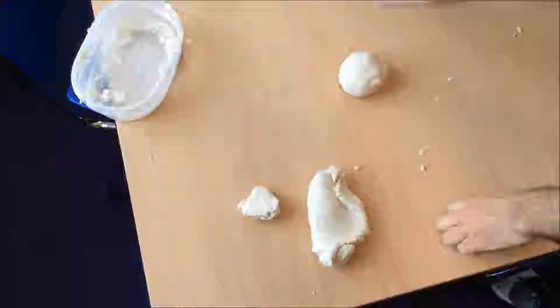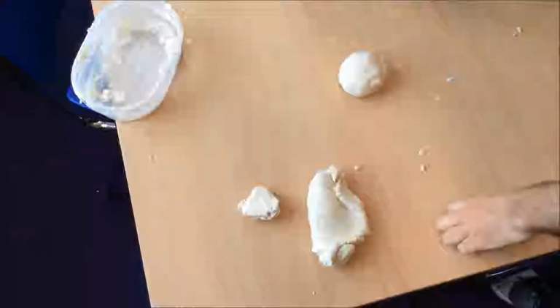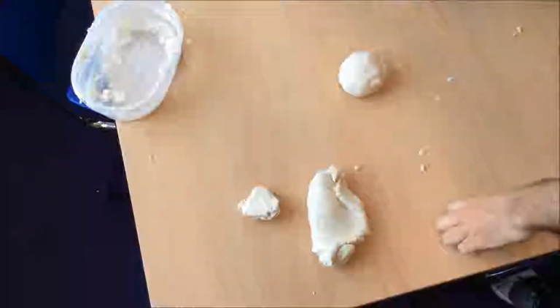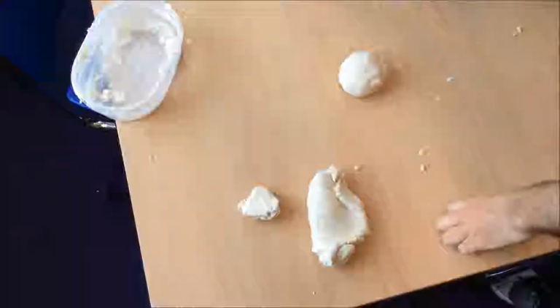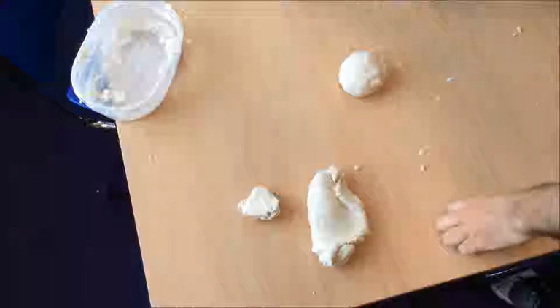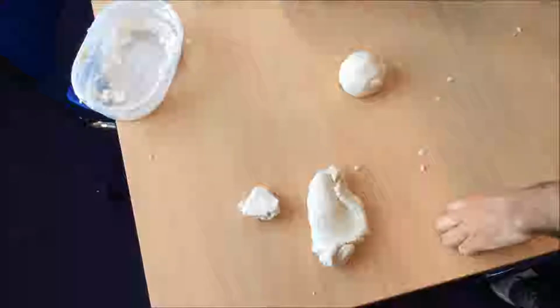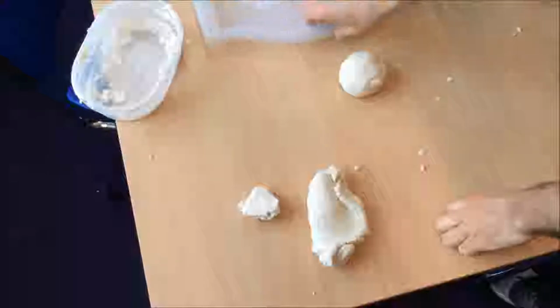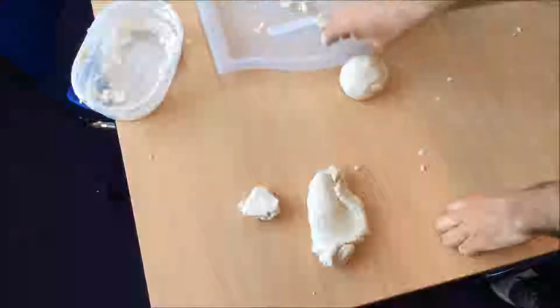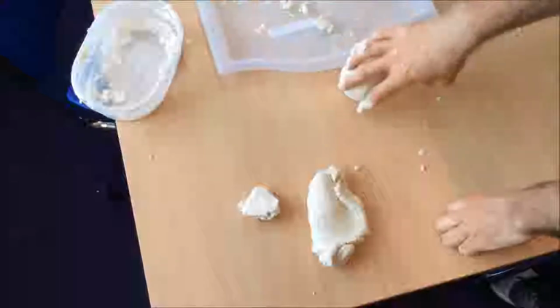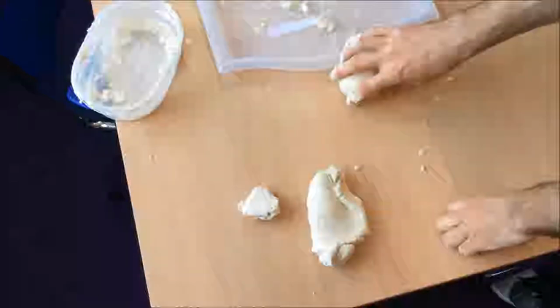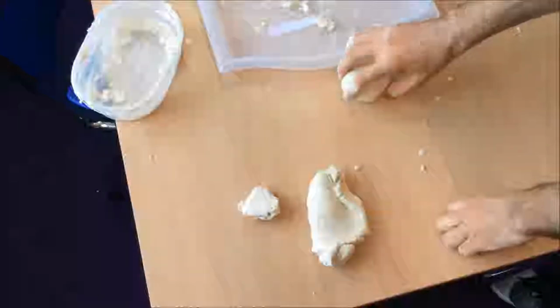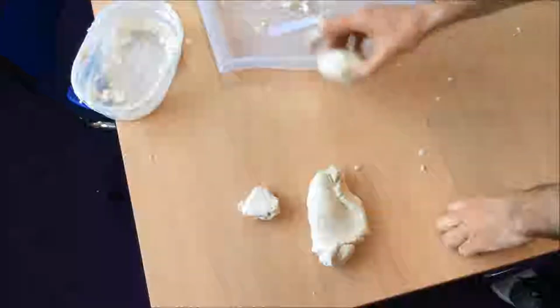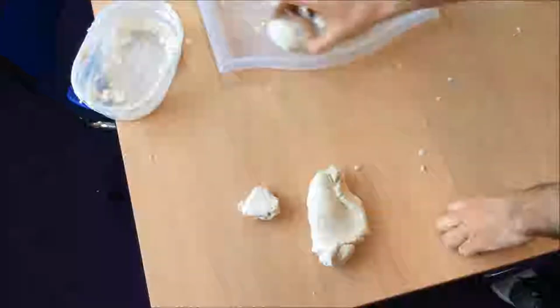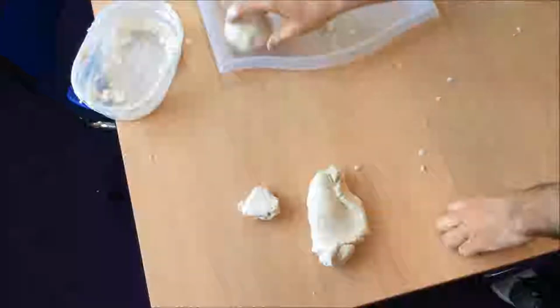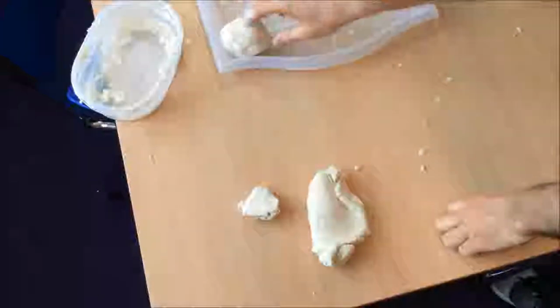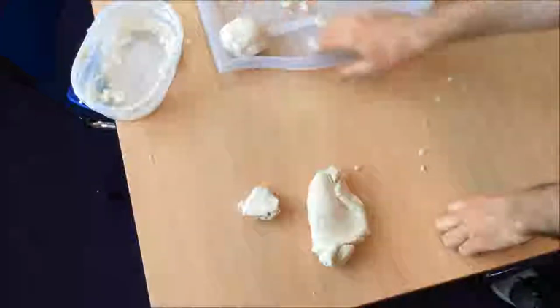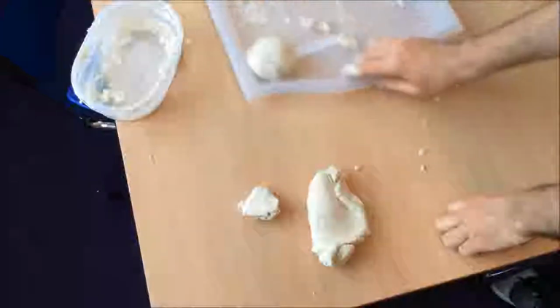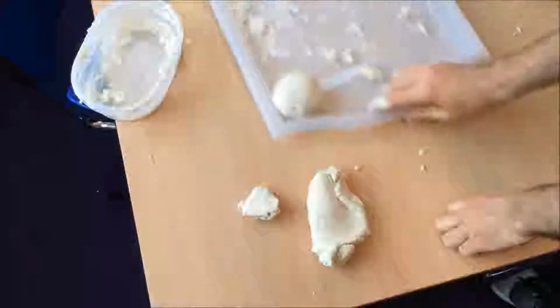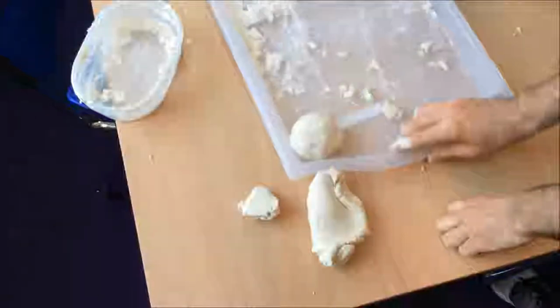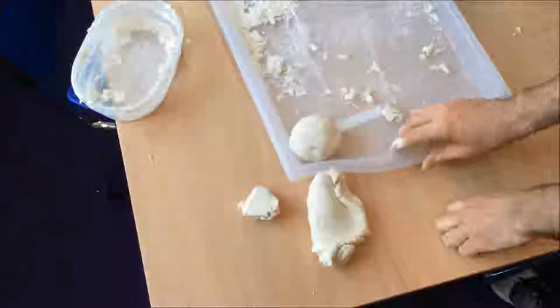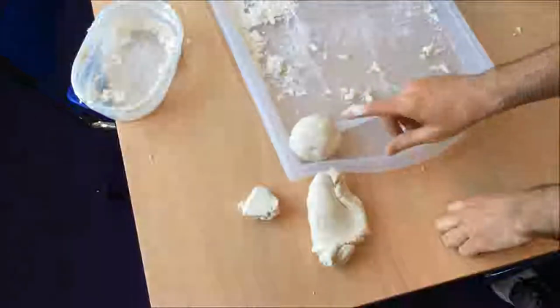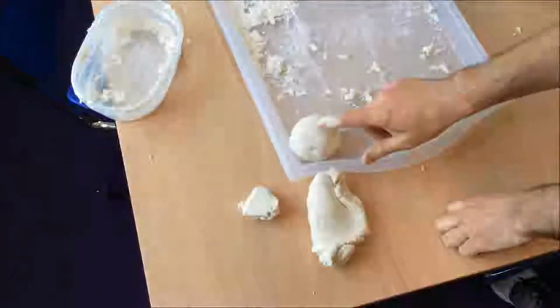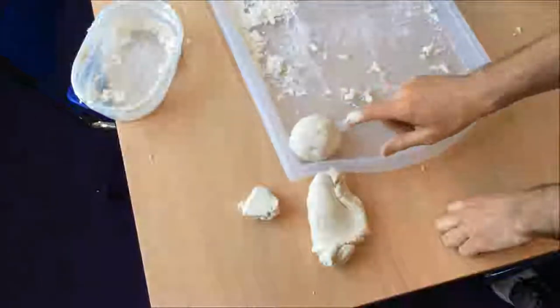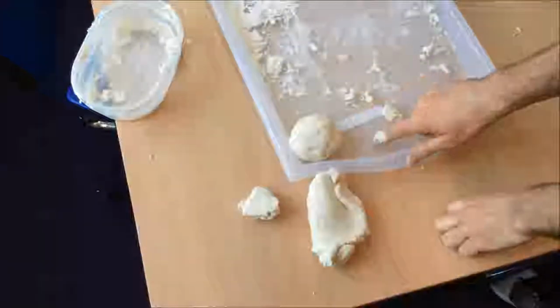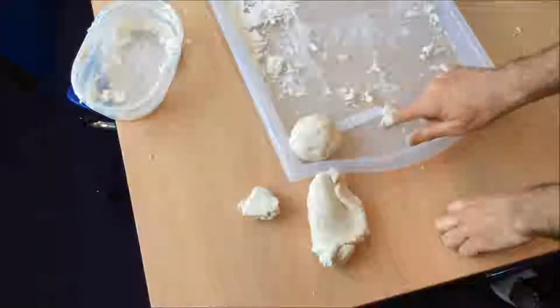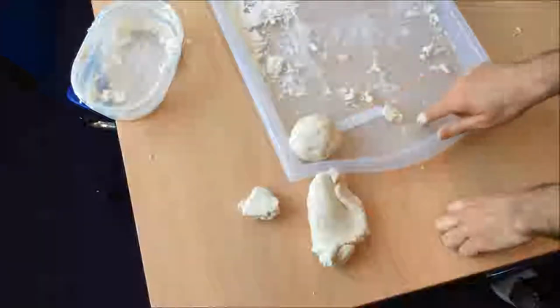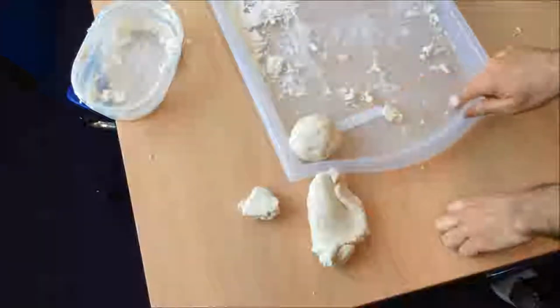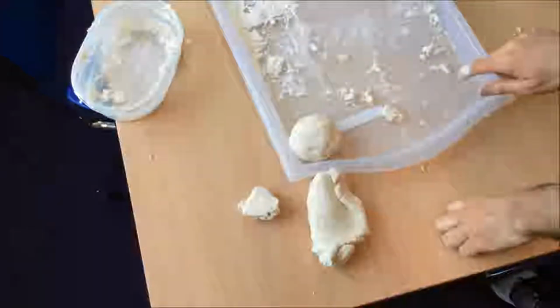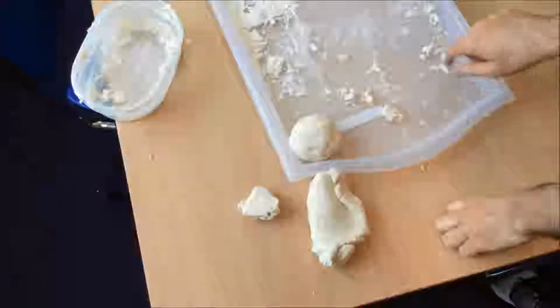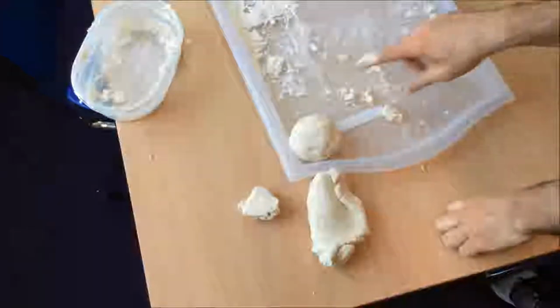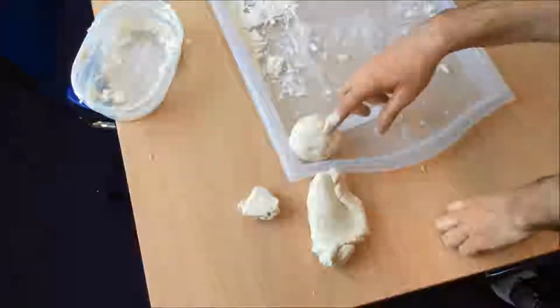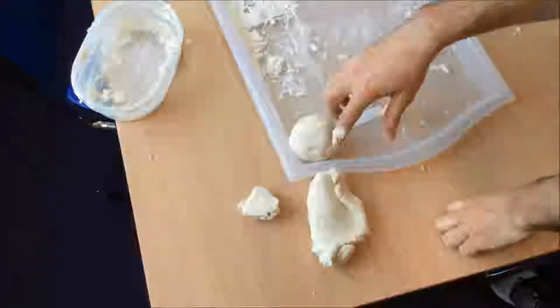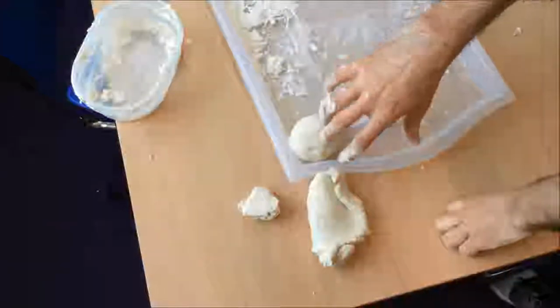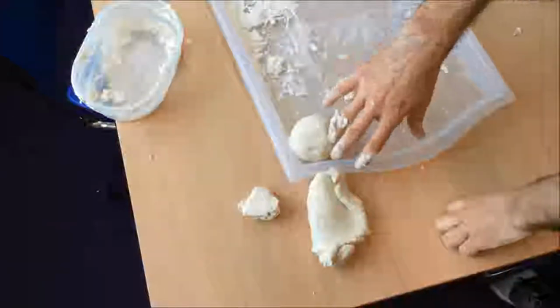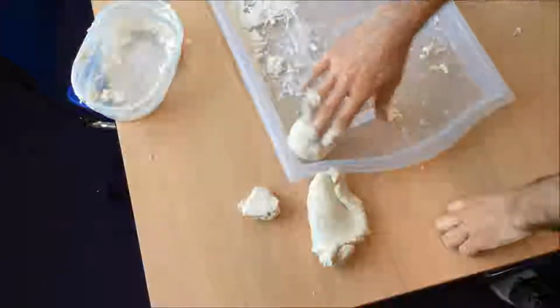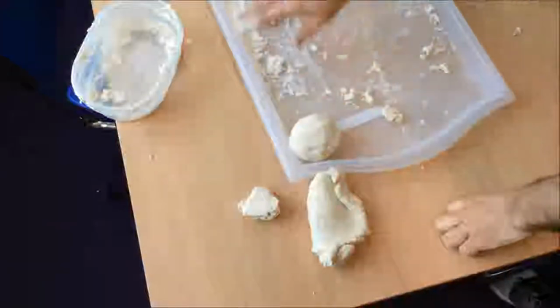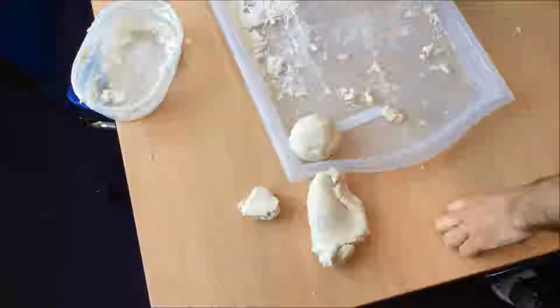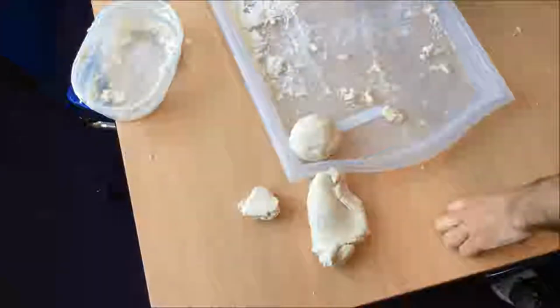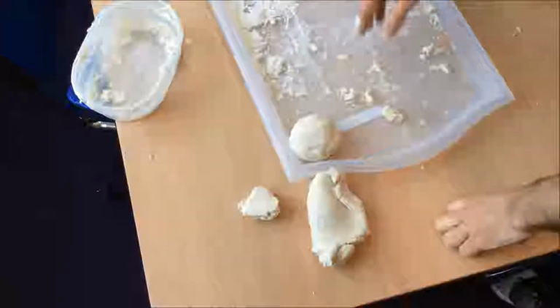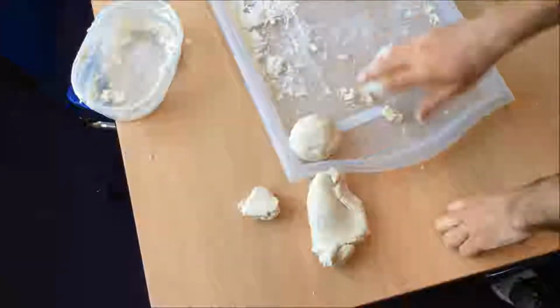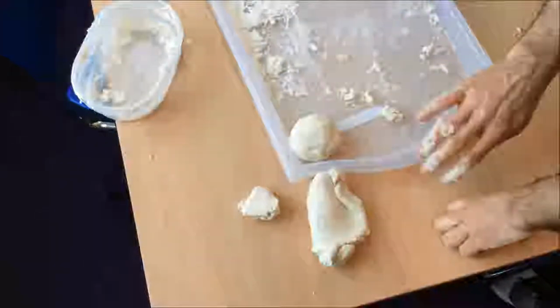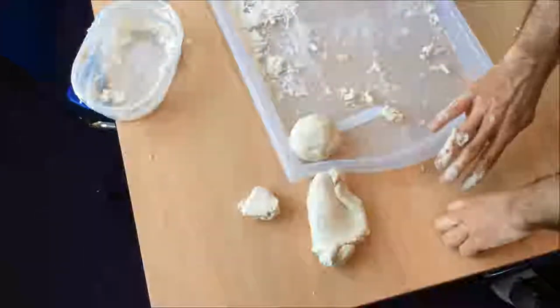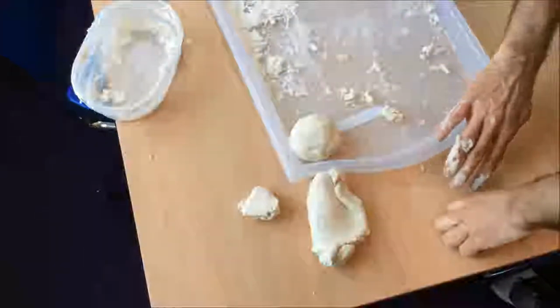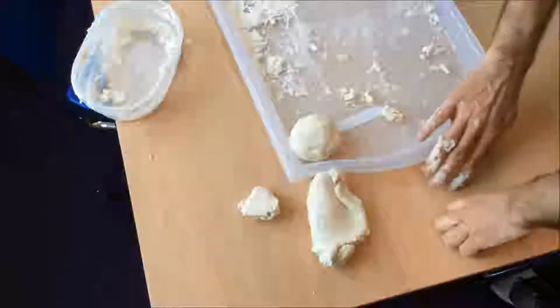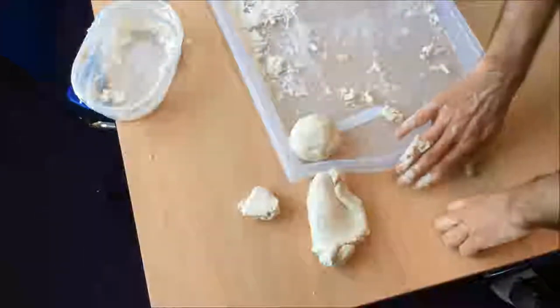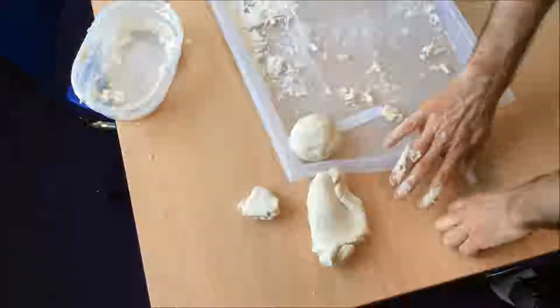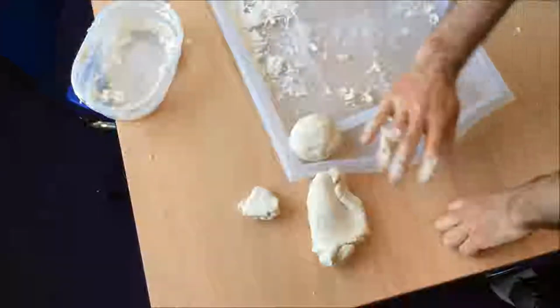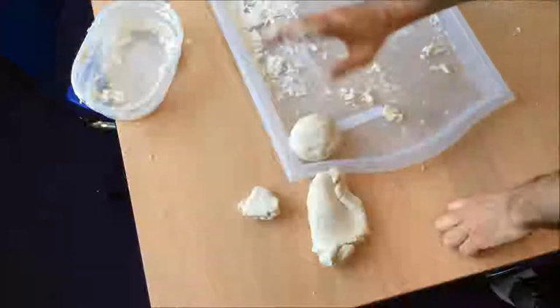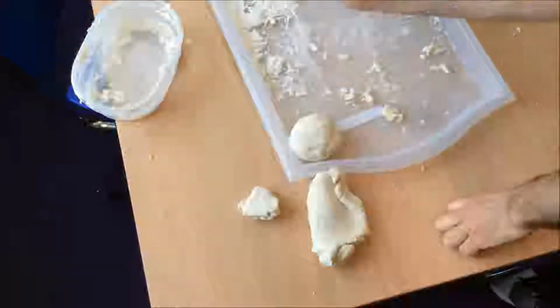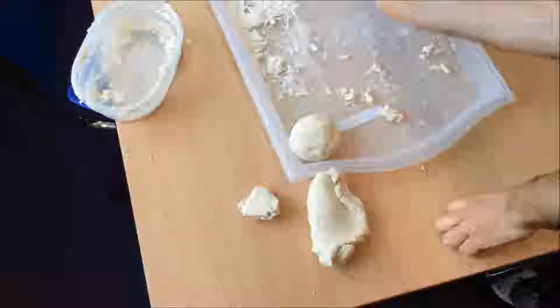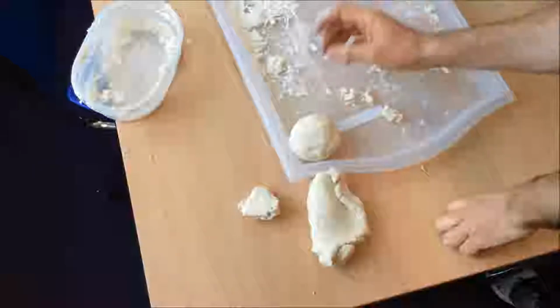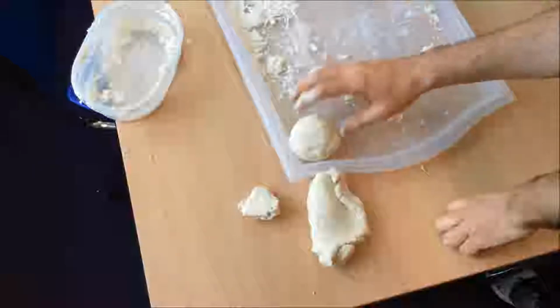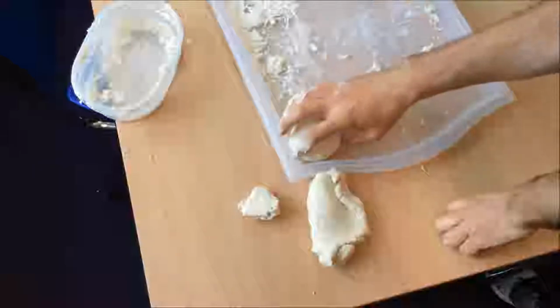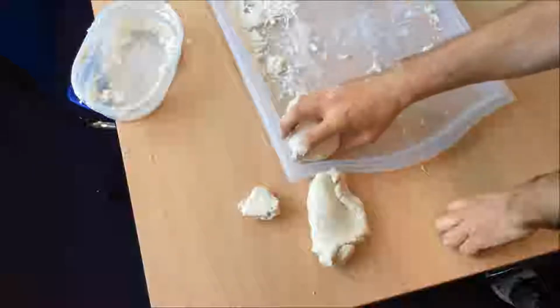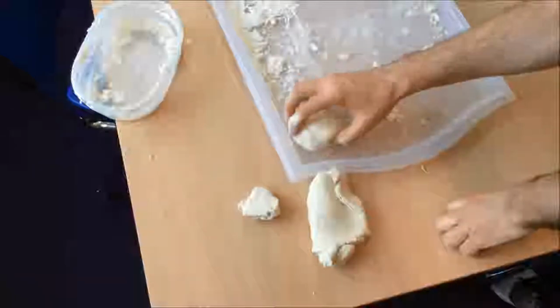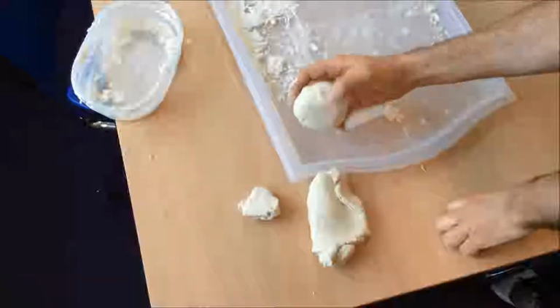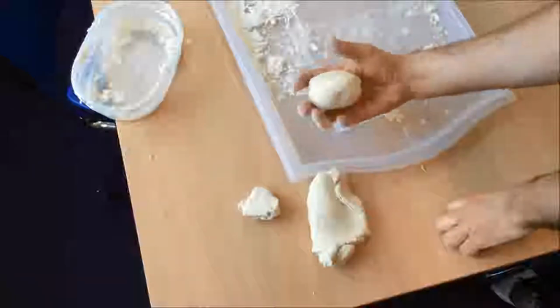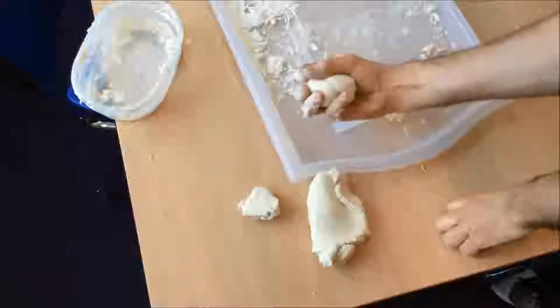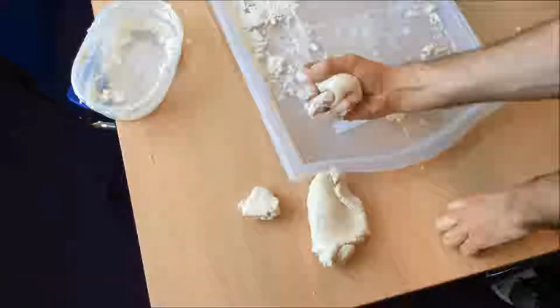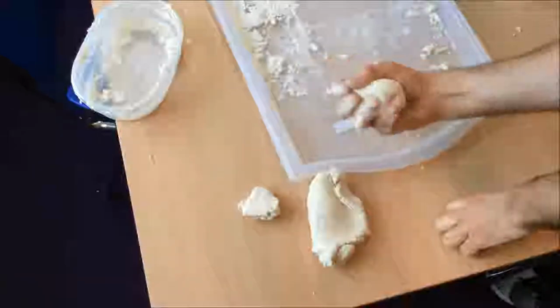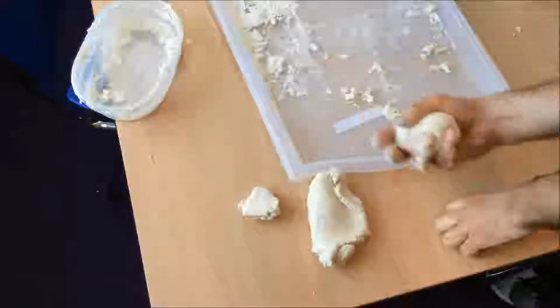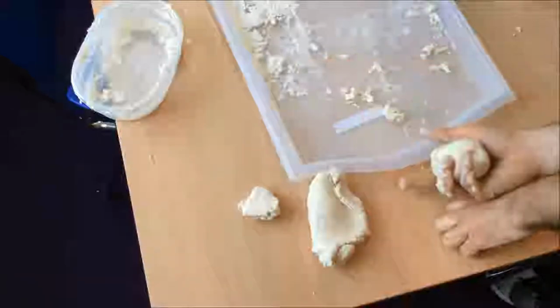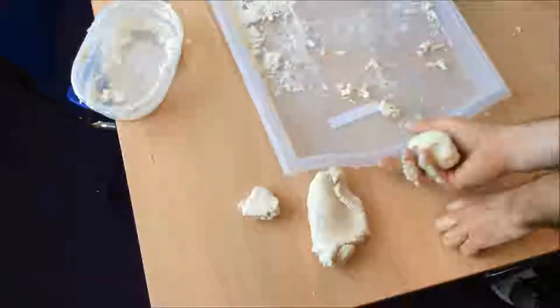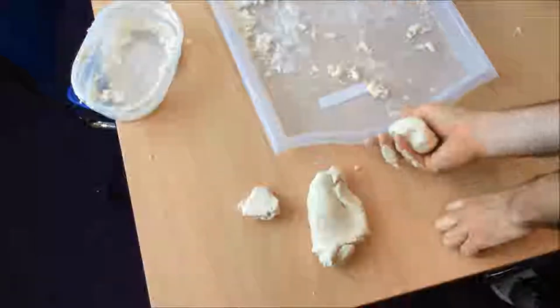You can pack it into a tray — you can do like 30 of these, cling film them over, and then they're ready for the next morning.